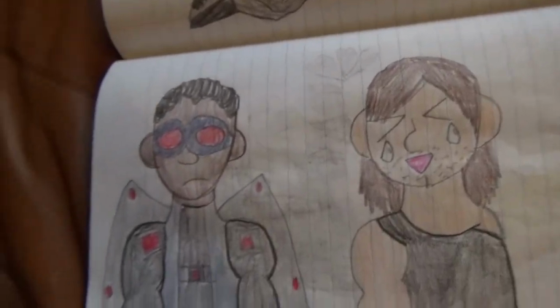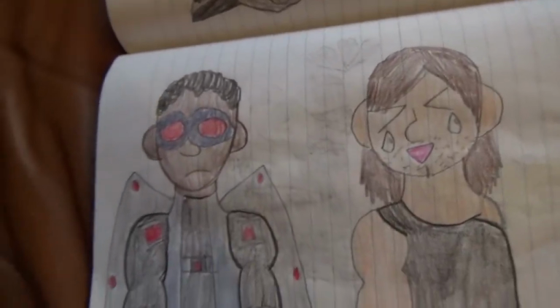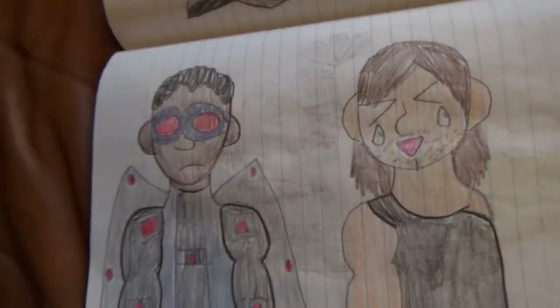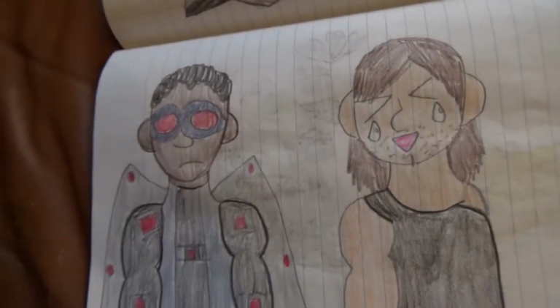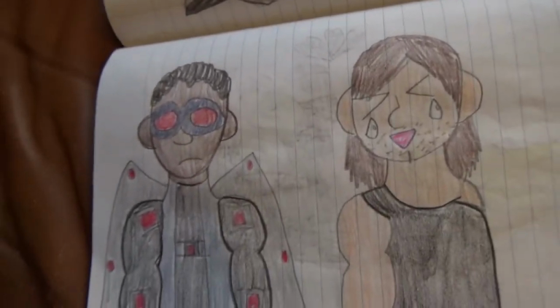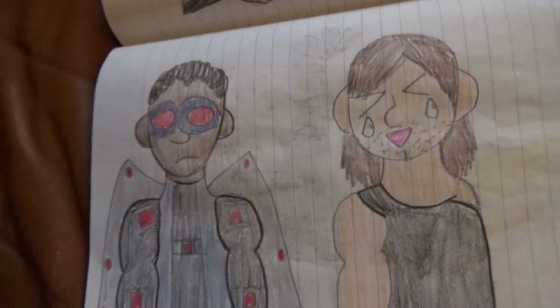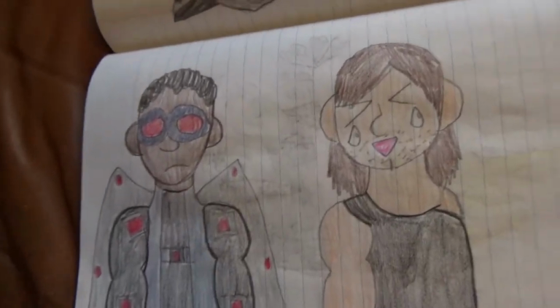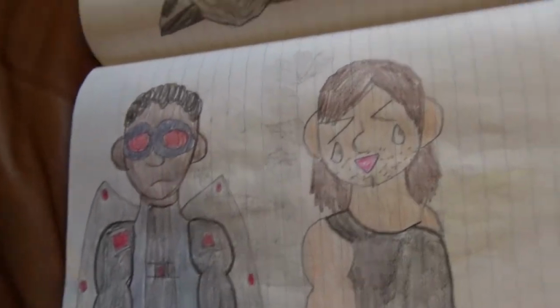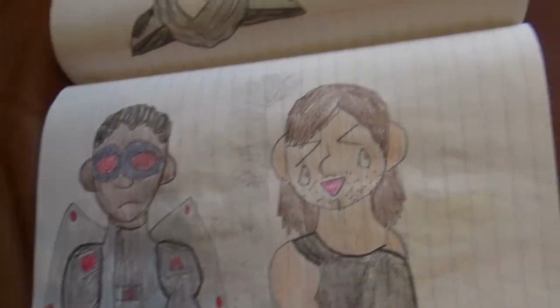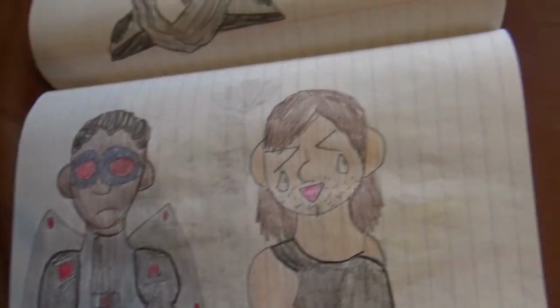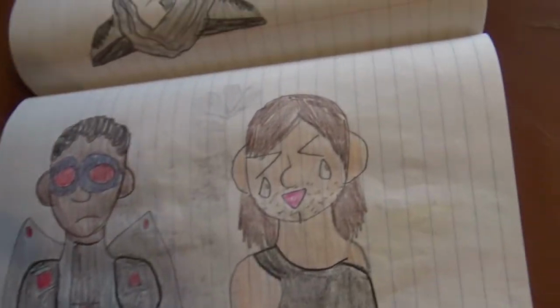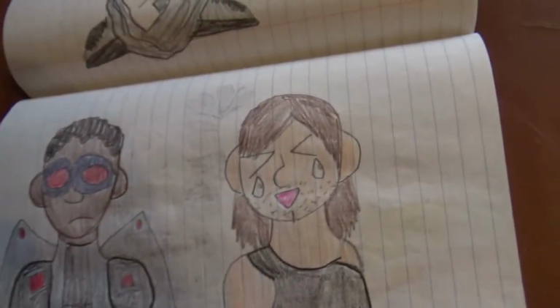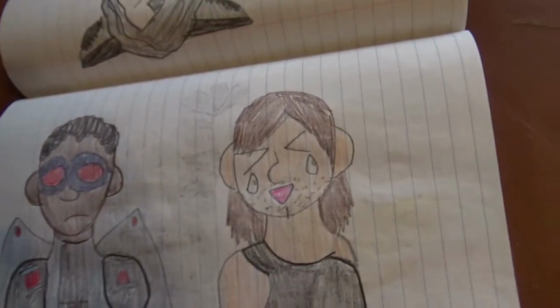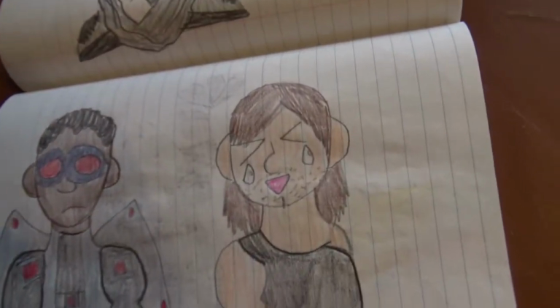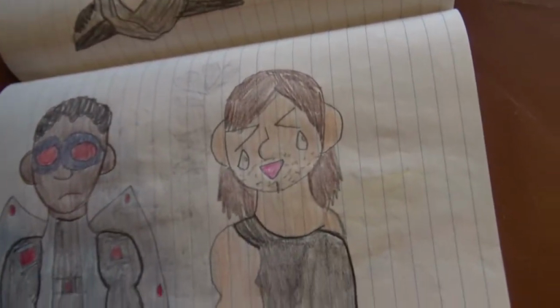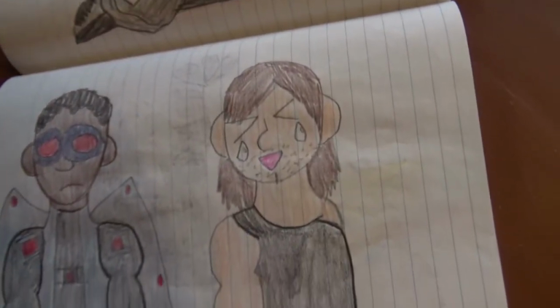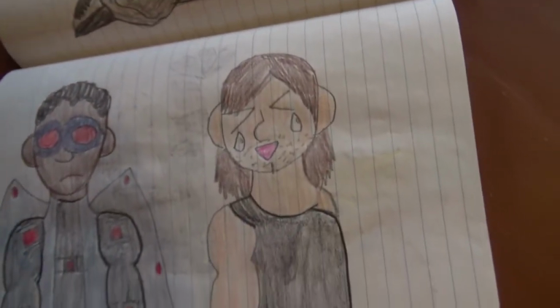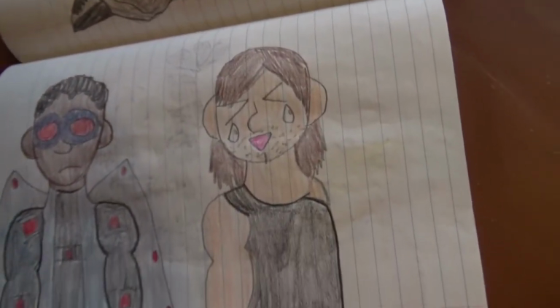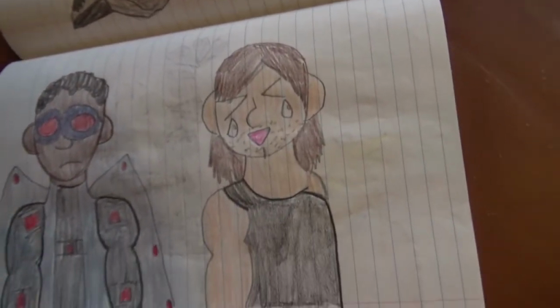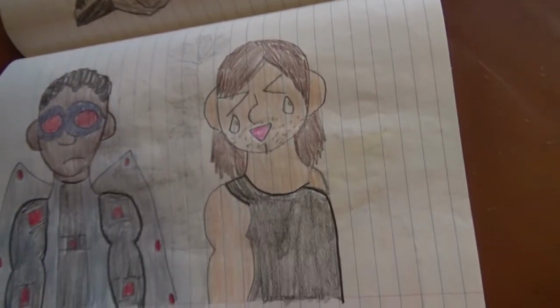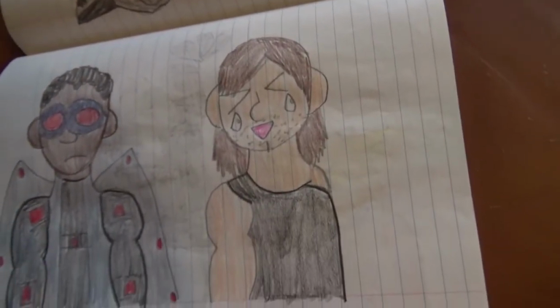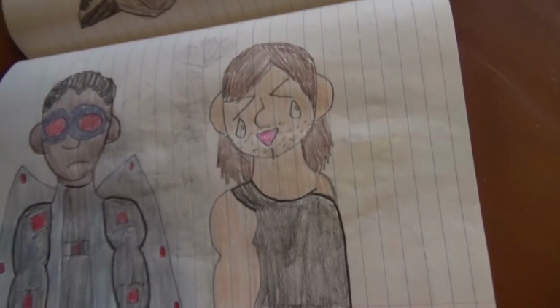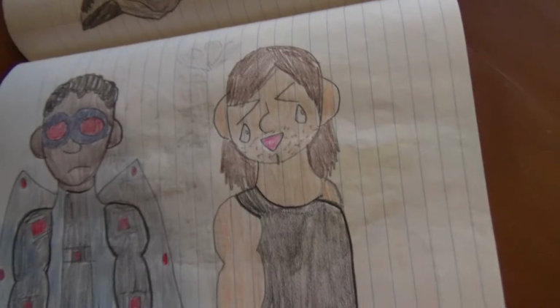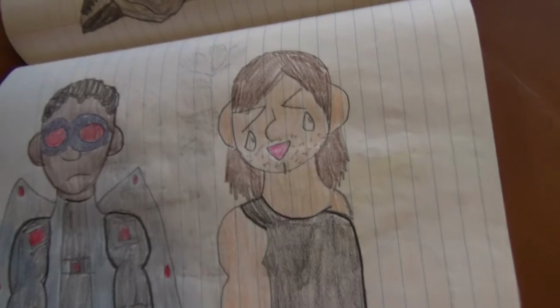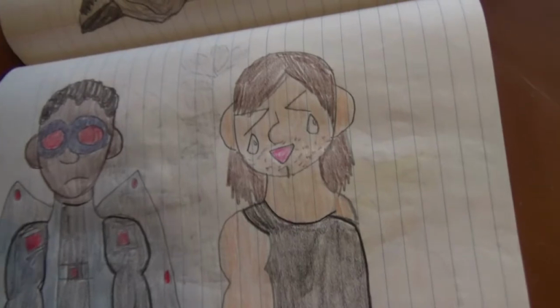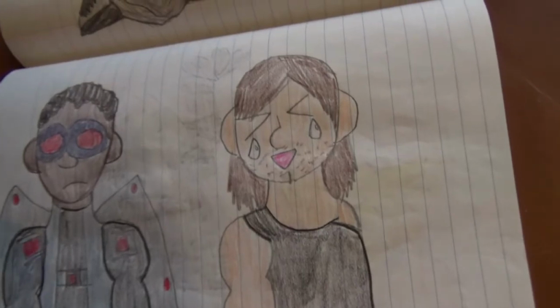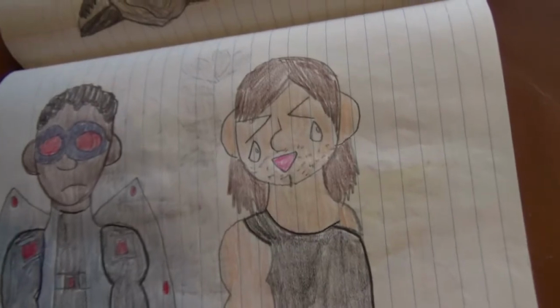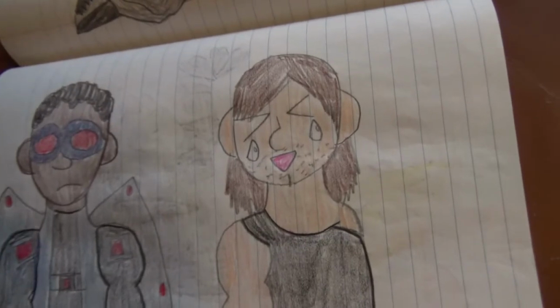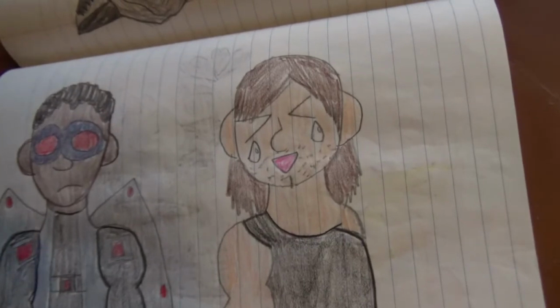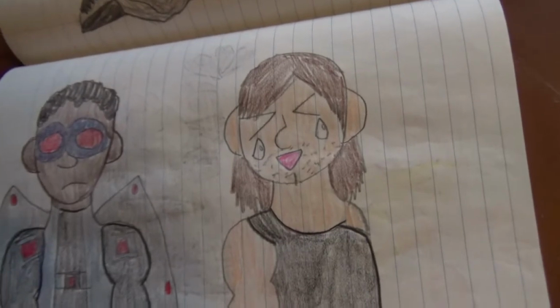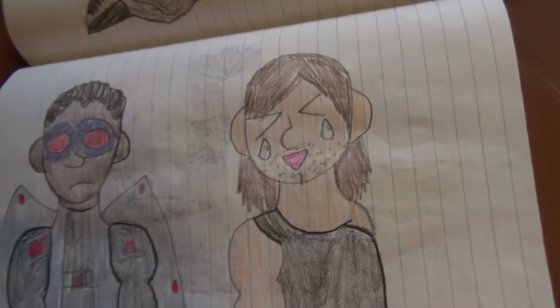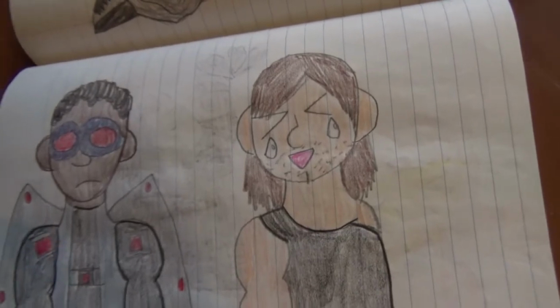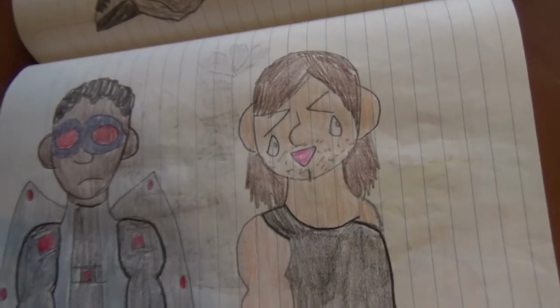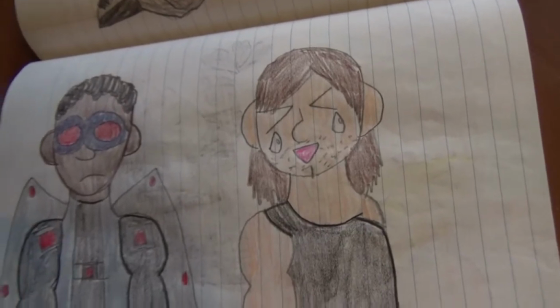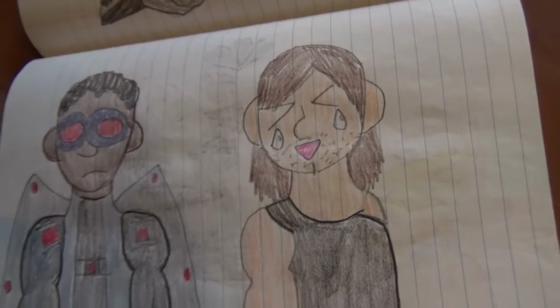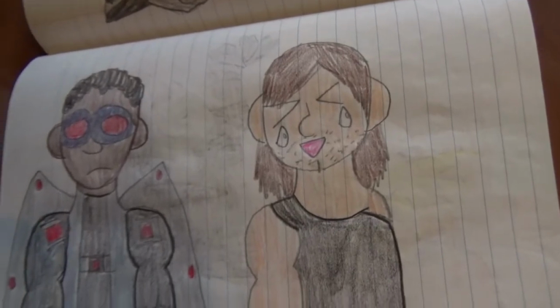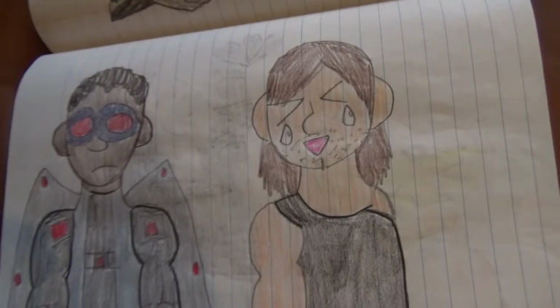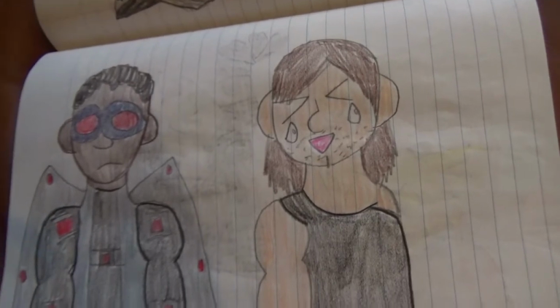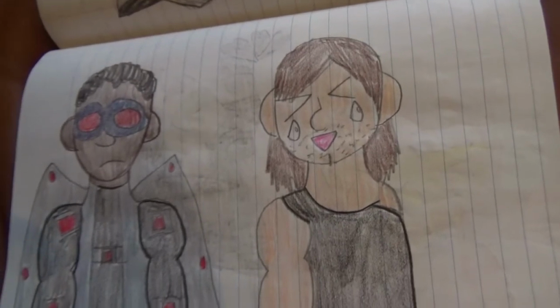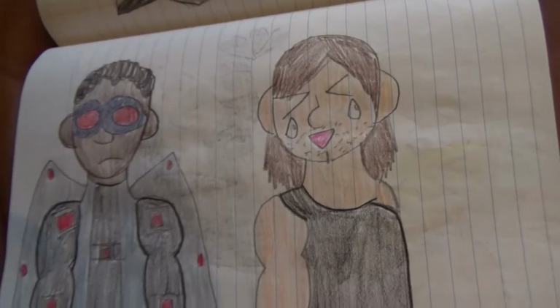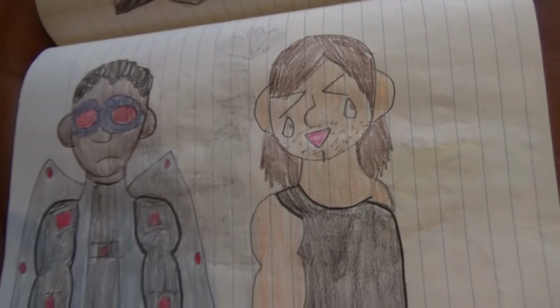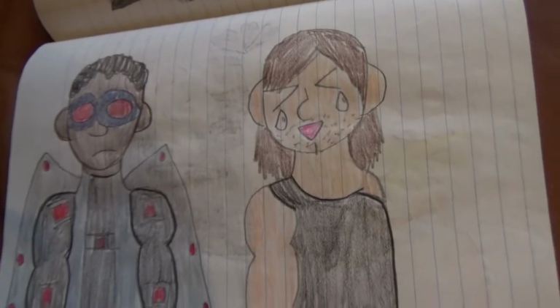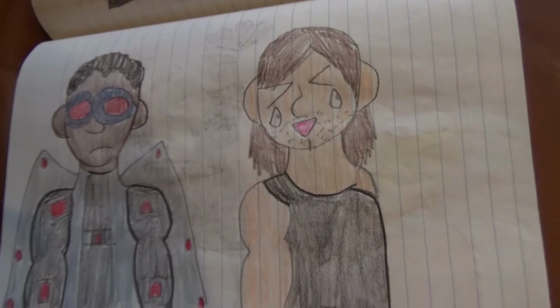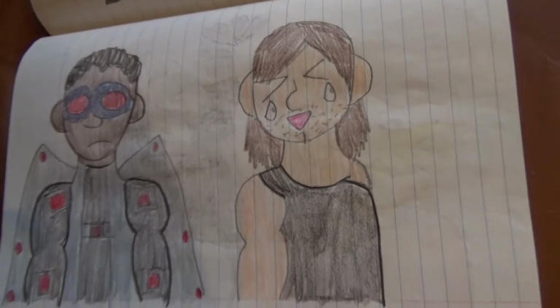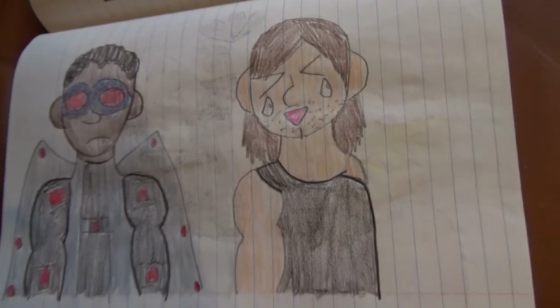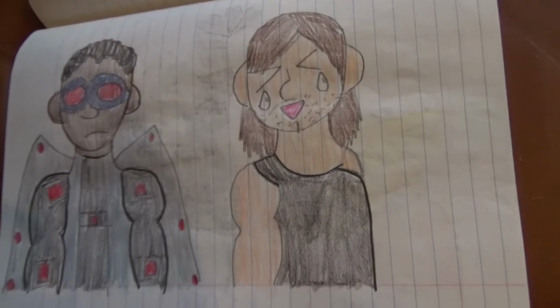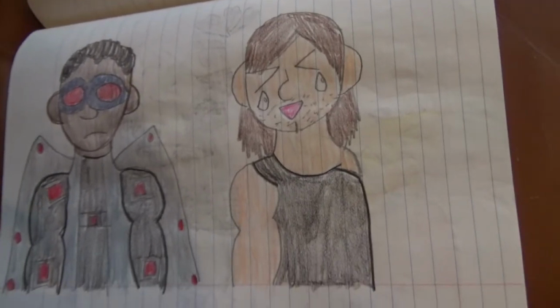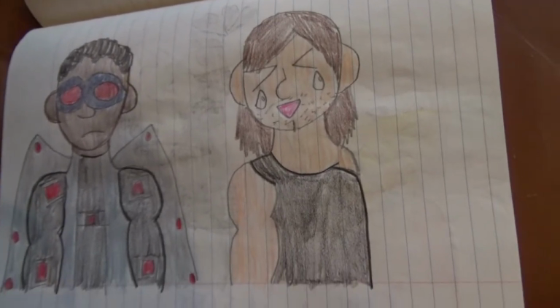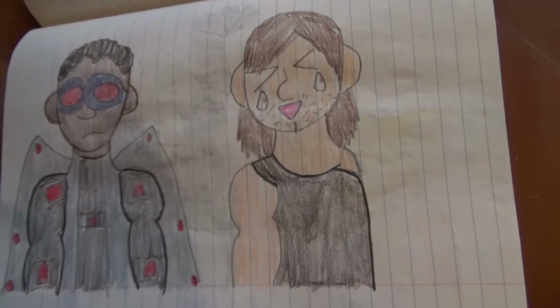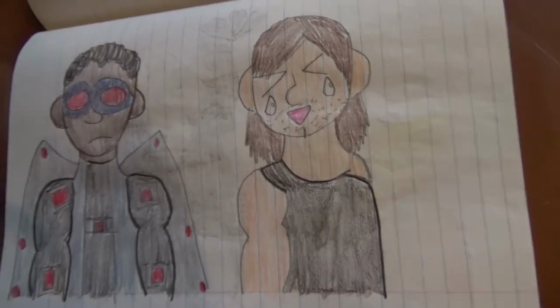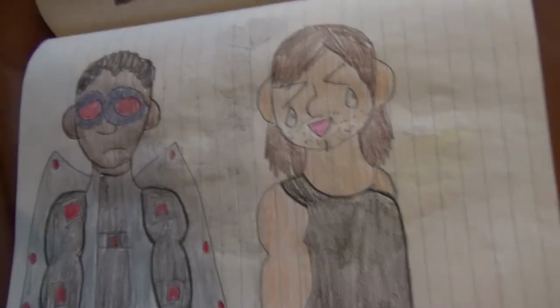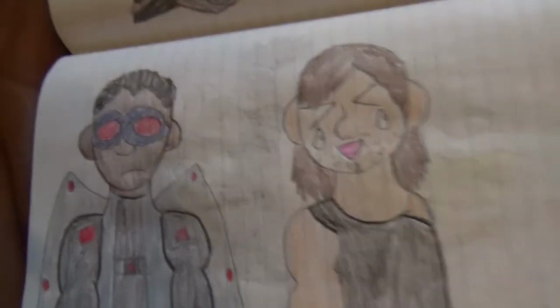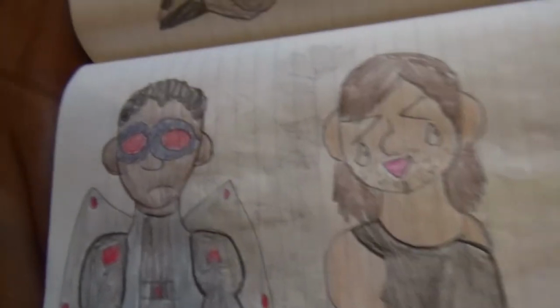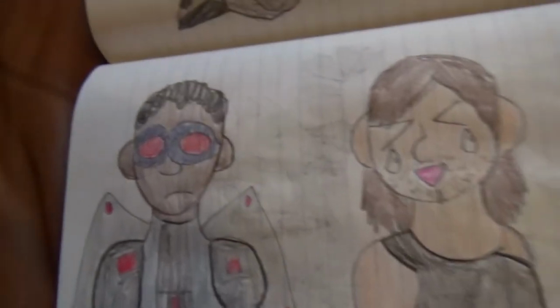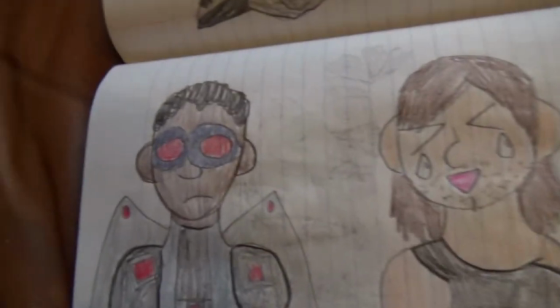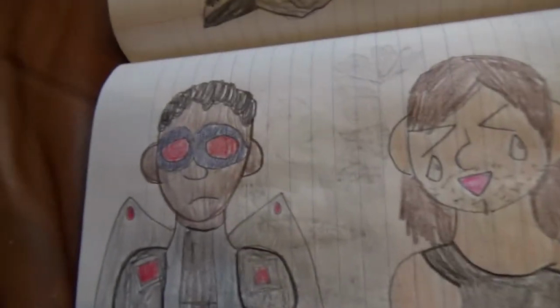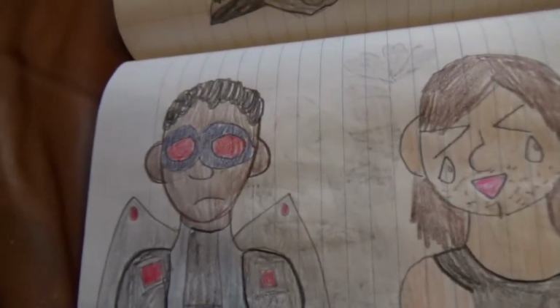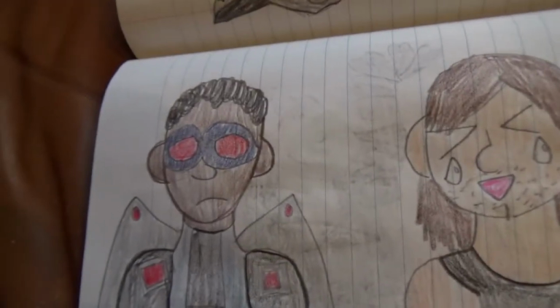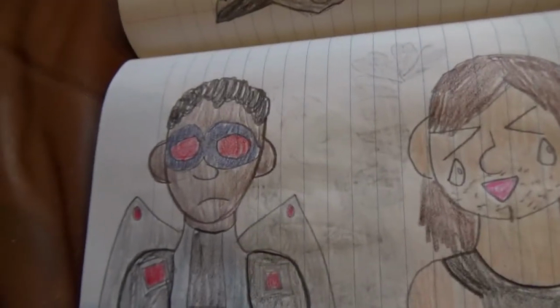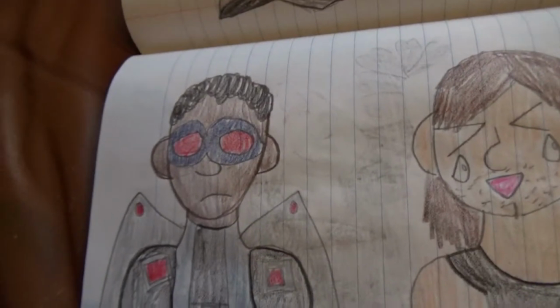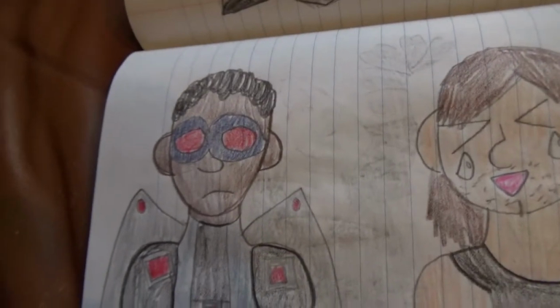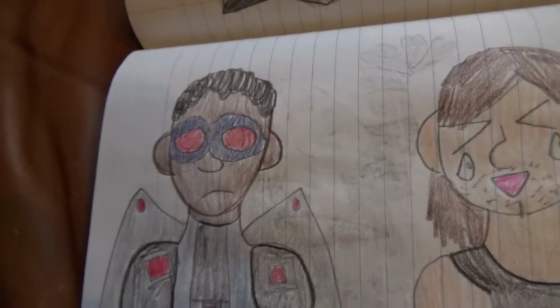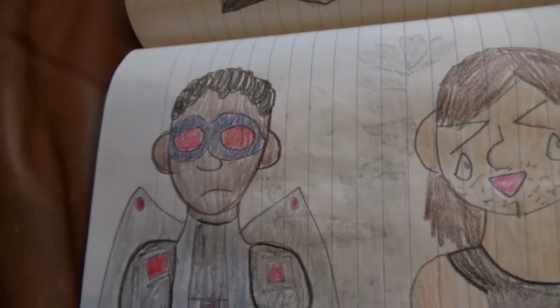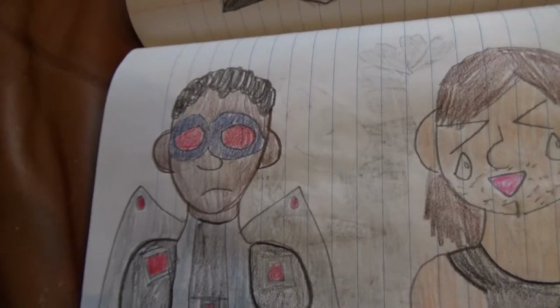Falcon and one-armed Bucky. Bucky thinks this is funny, but Falcon does not.